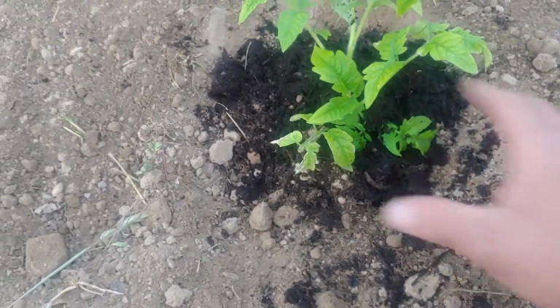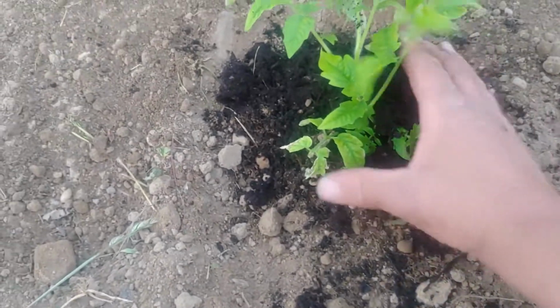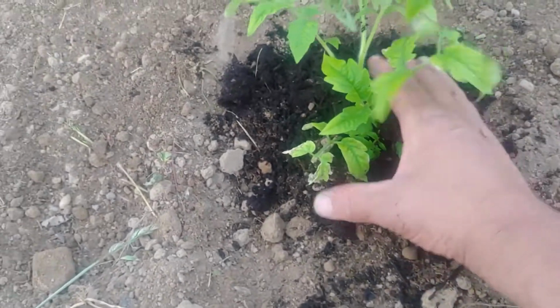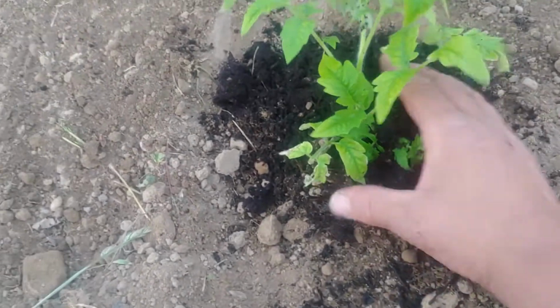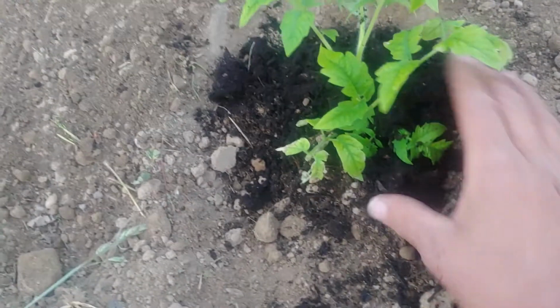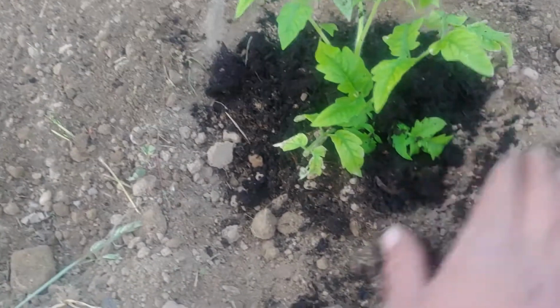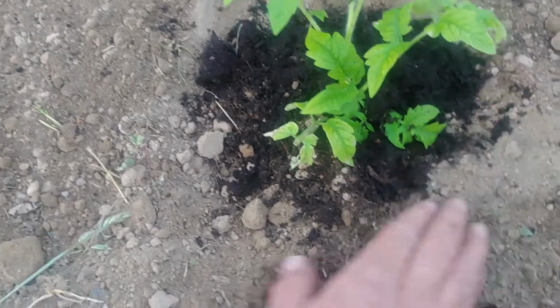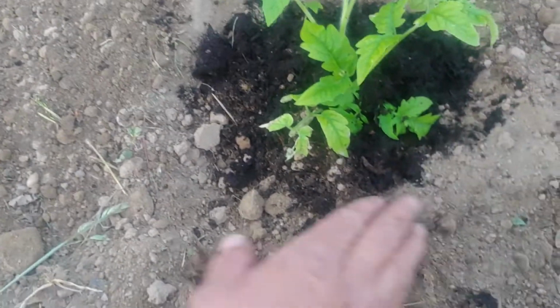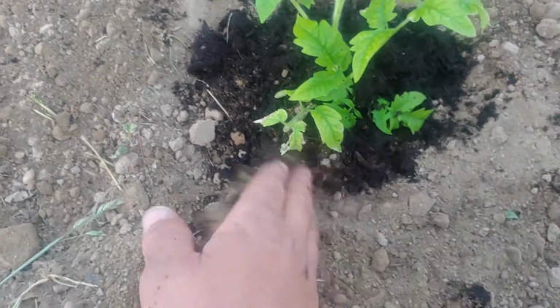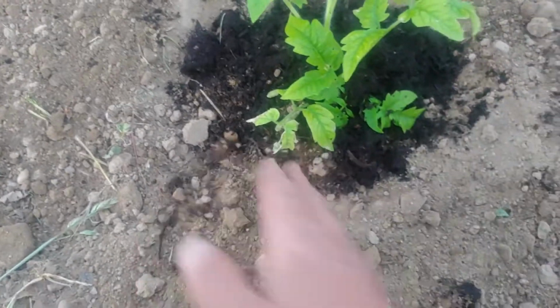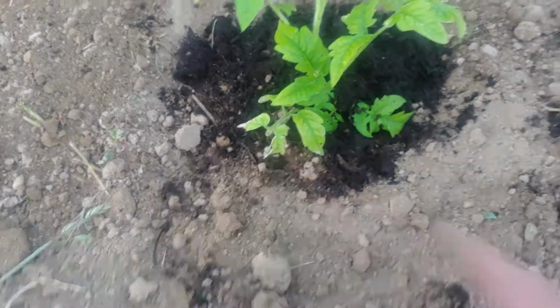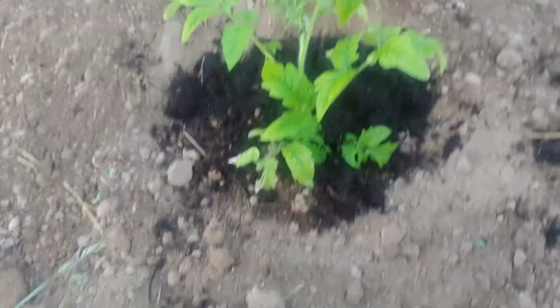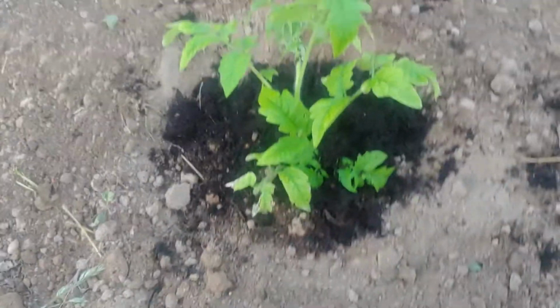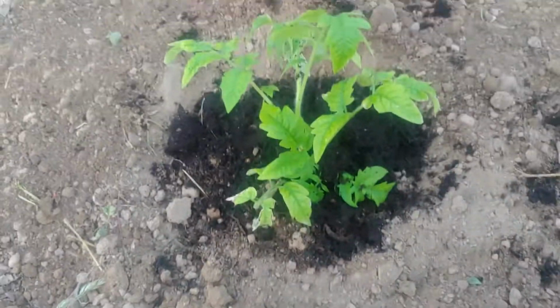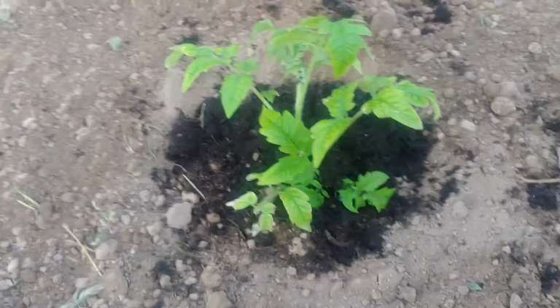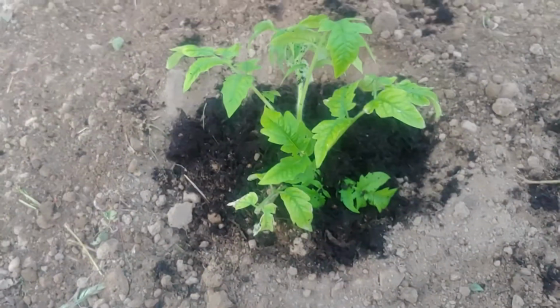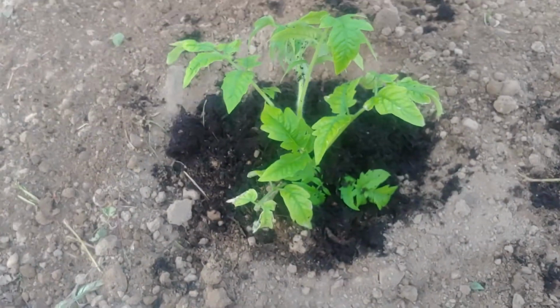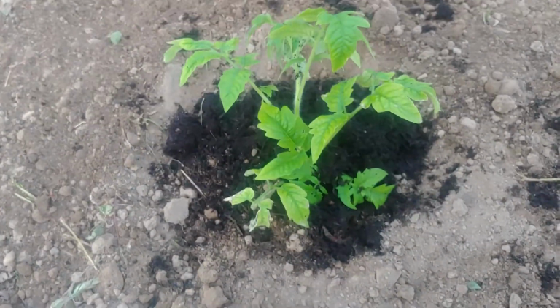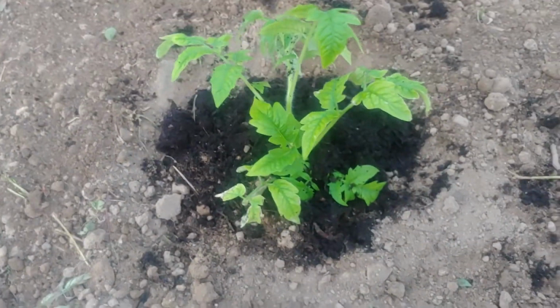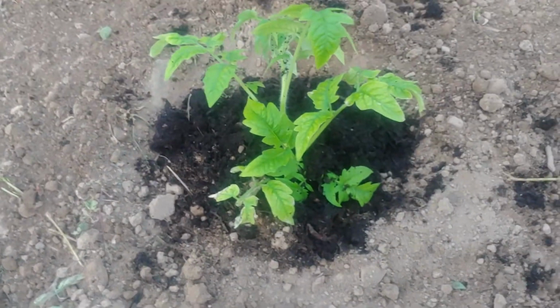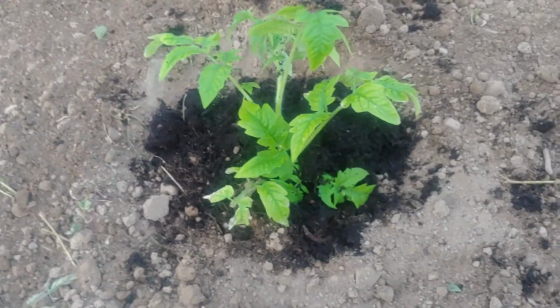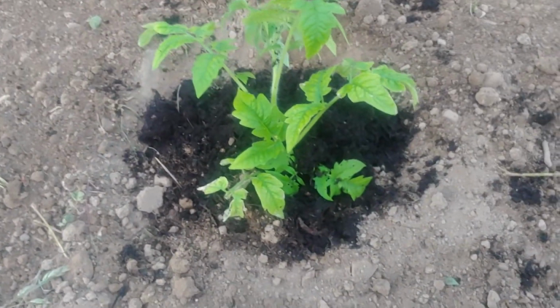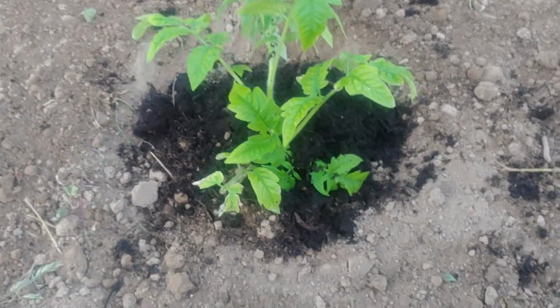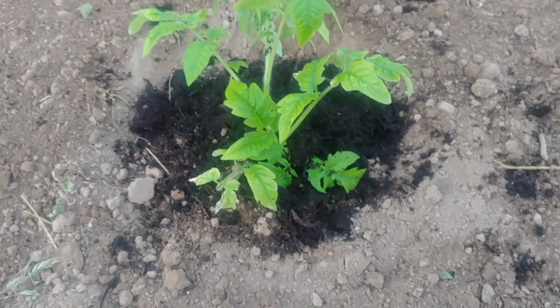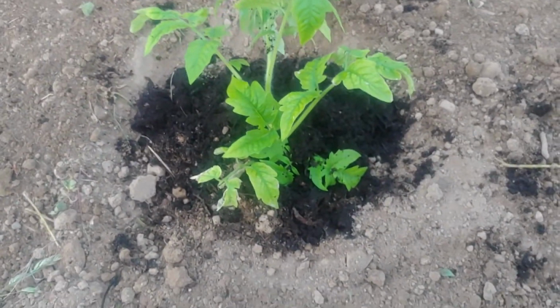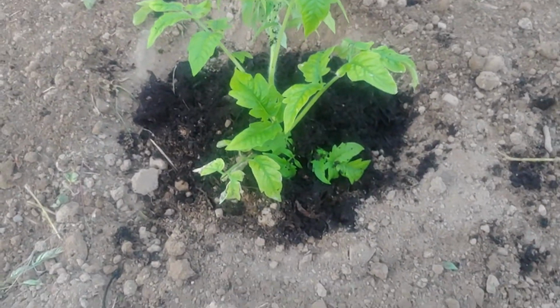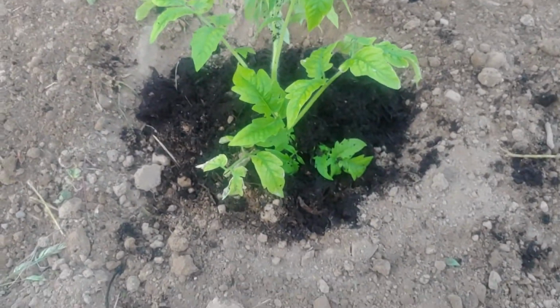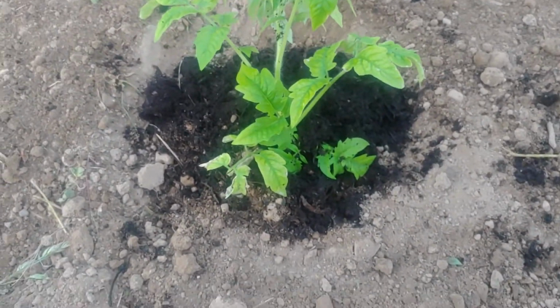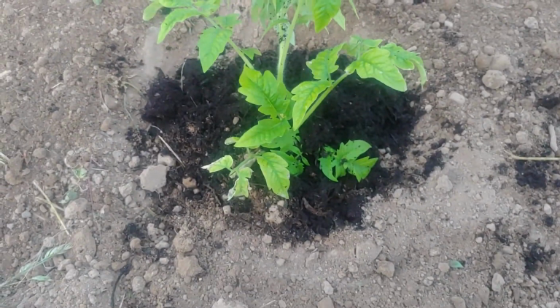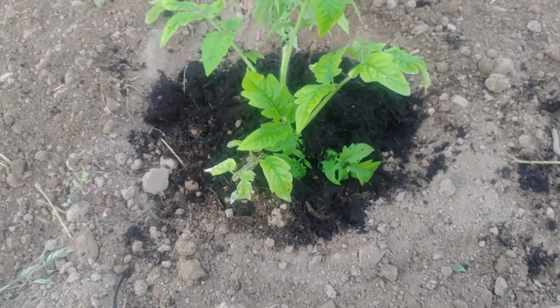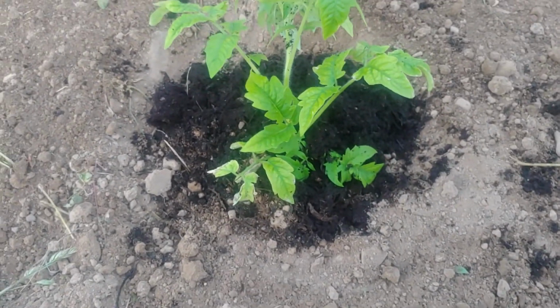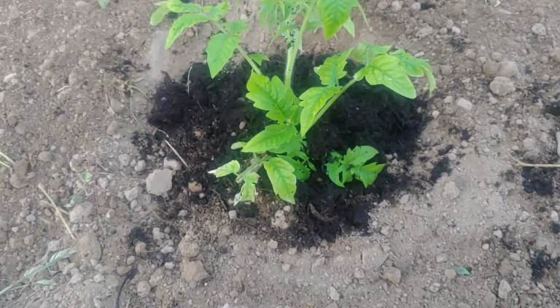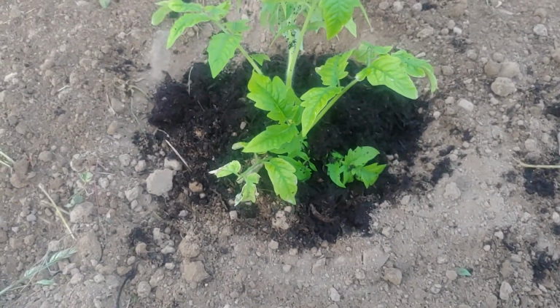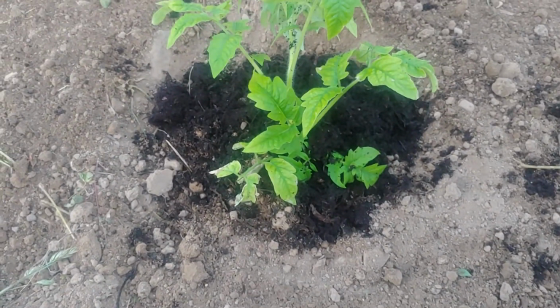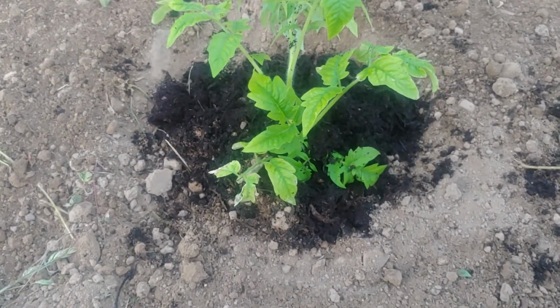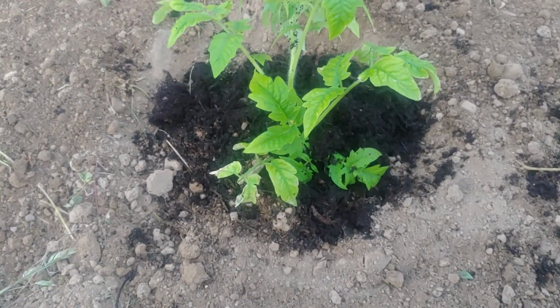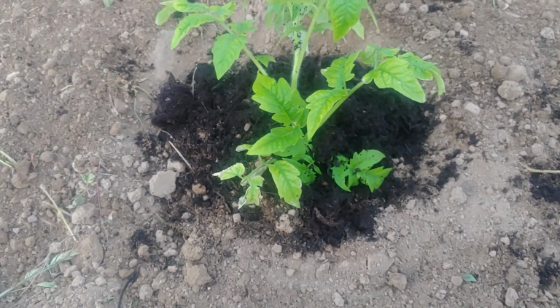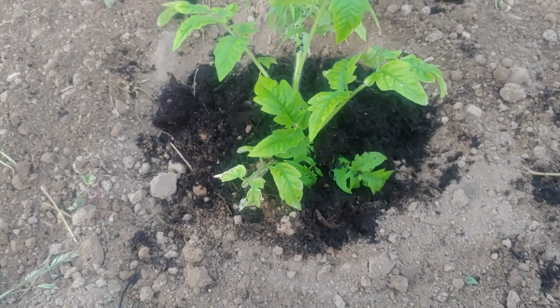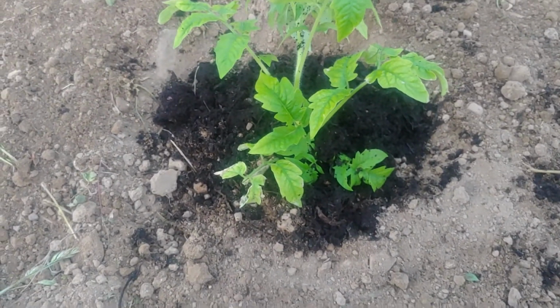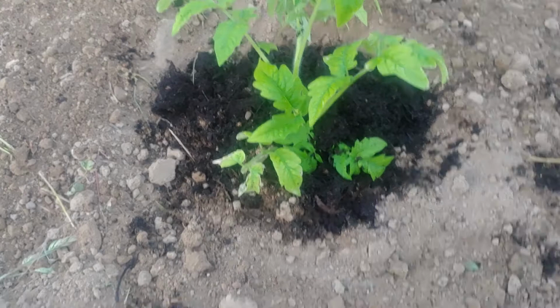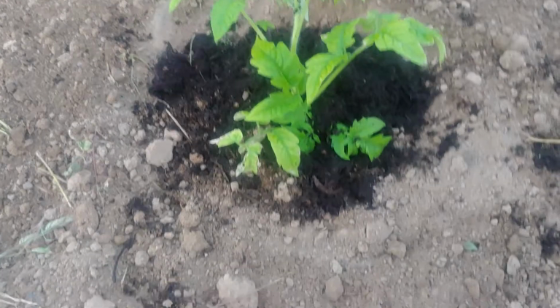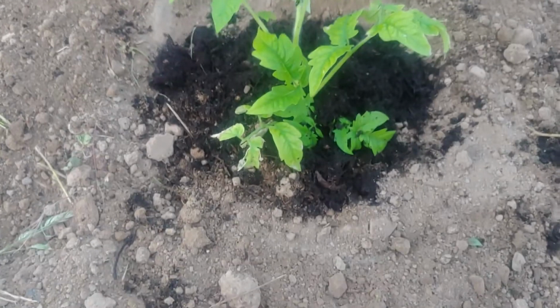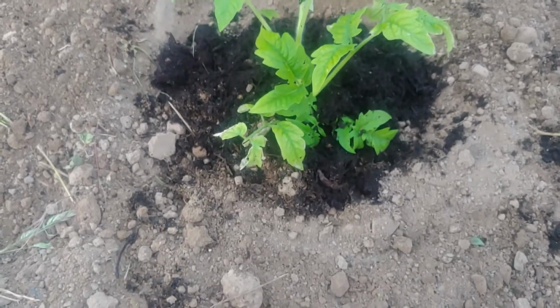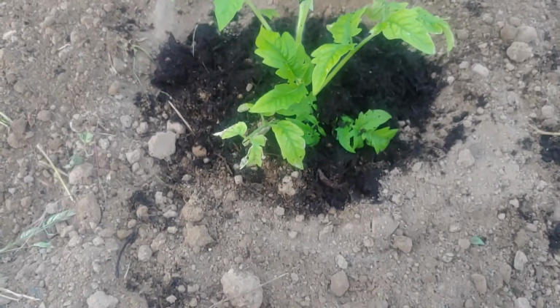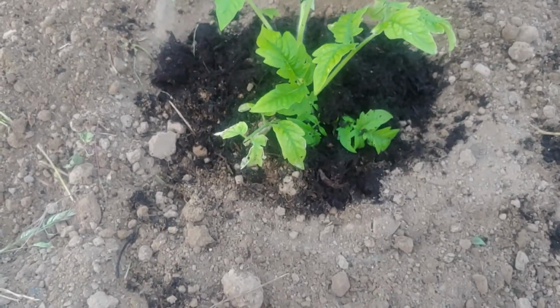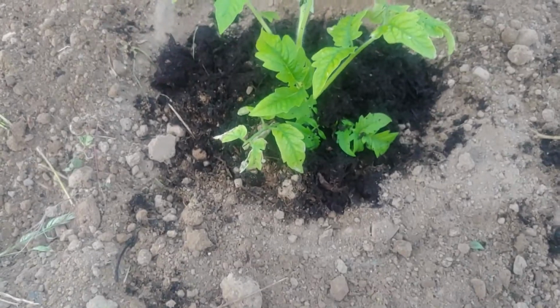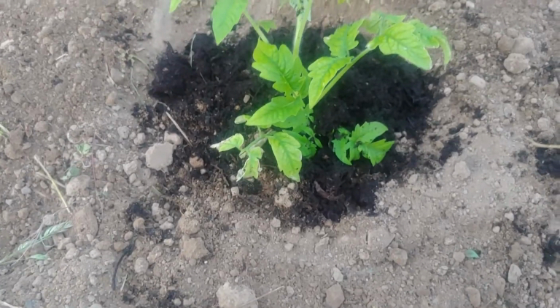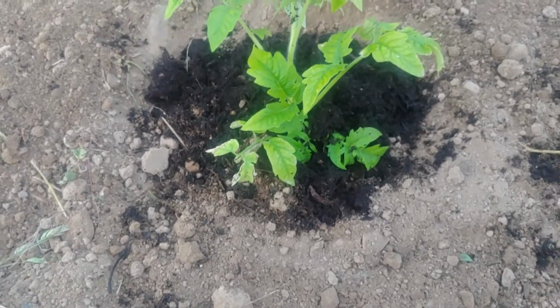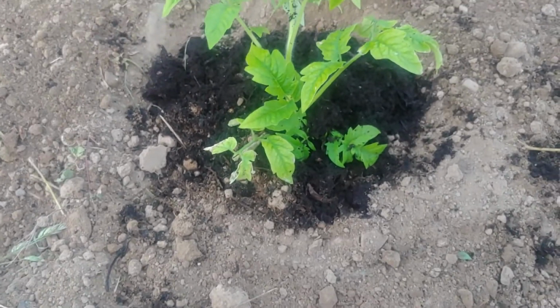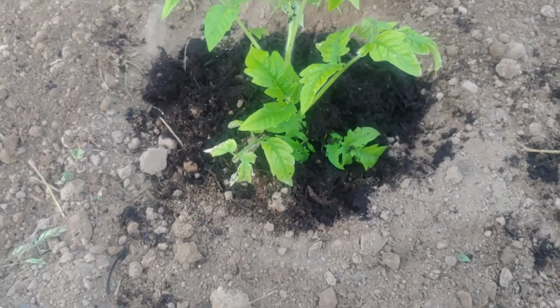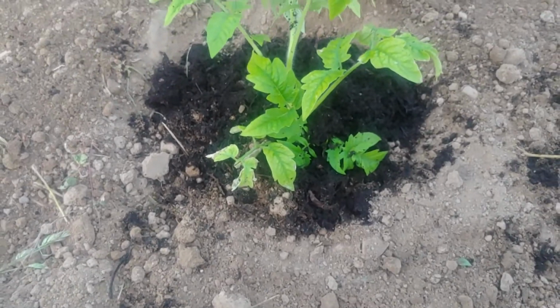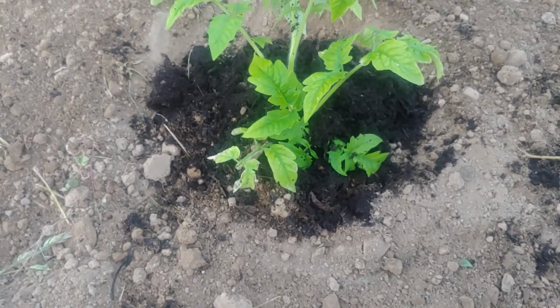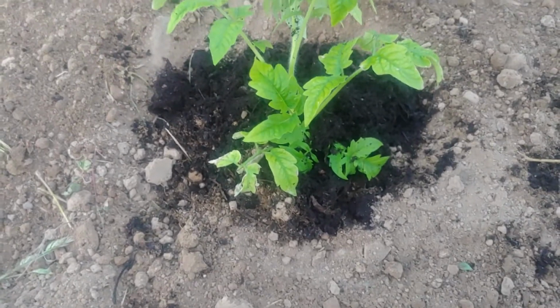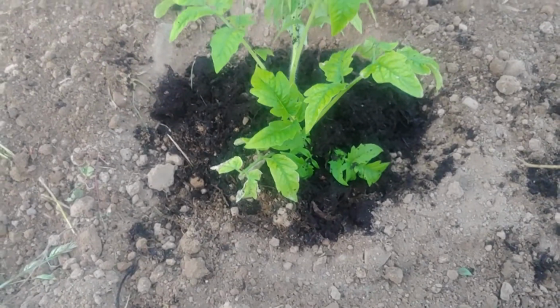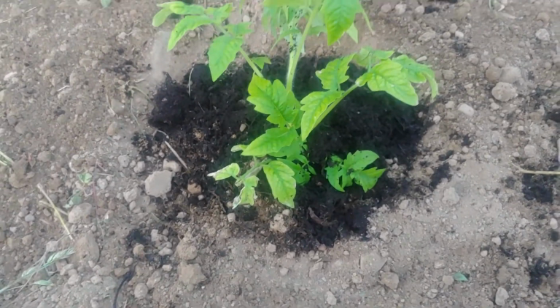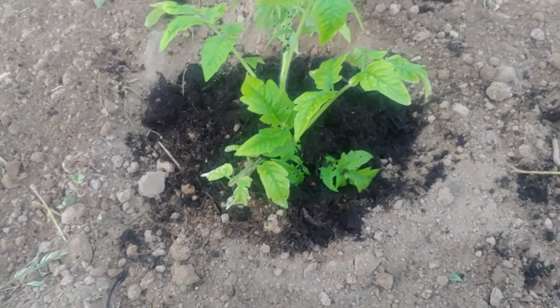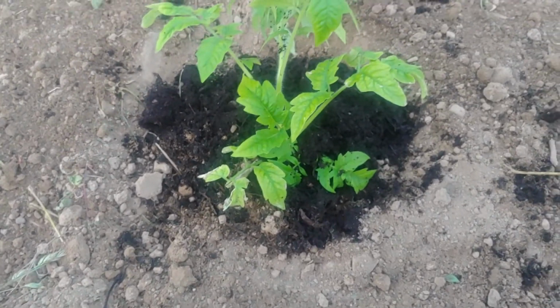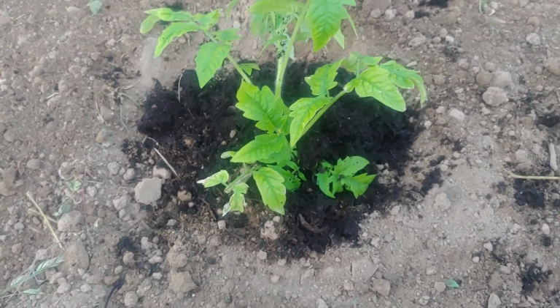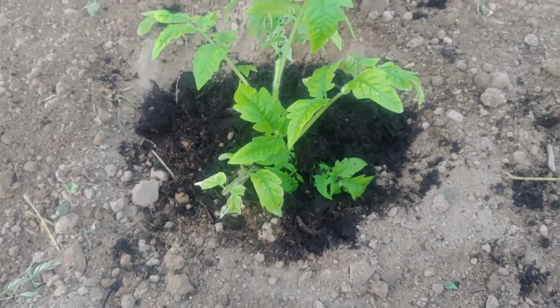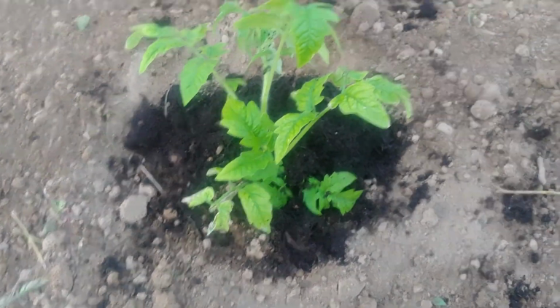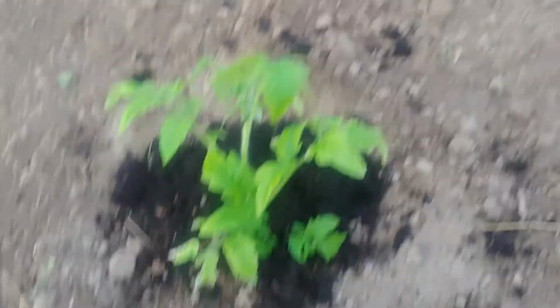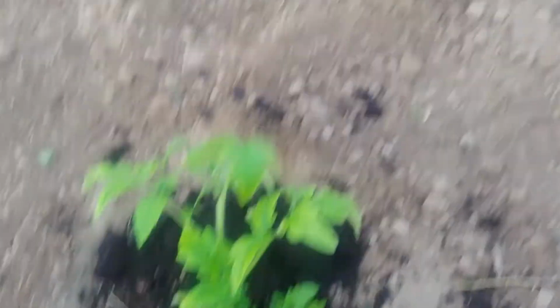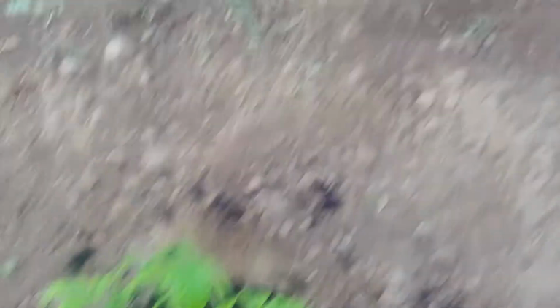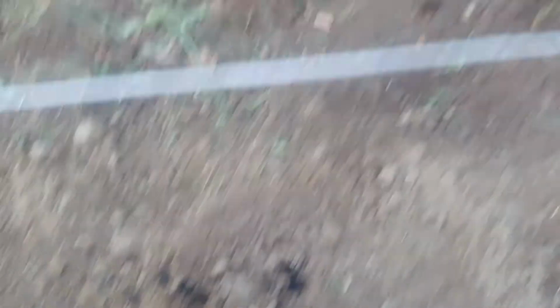Then you can water it after. You can either water it tonight or water it in the morning. I usually water it in the morning because I already watered my garlic.